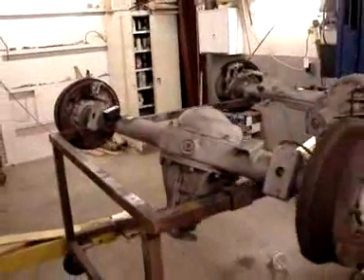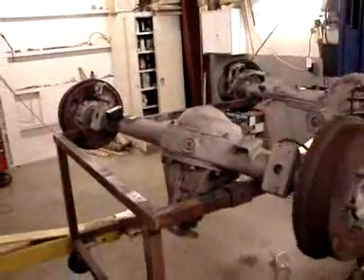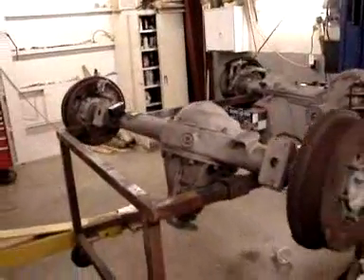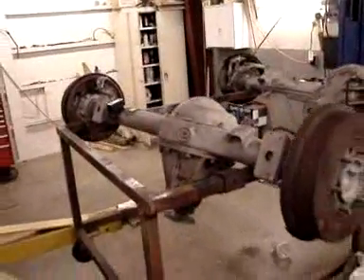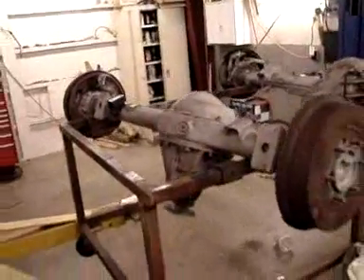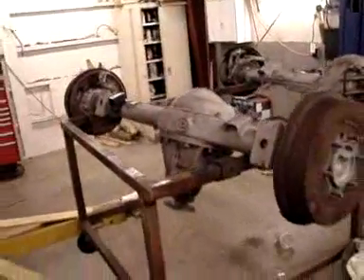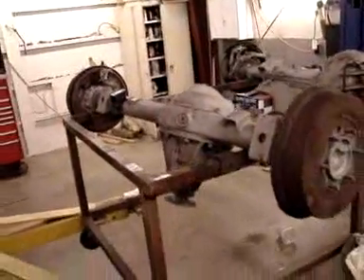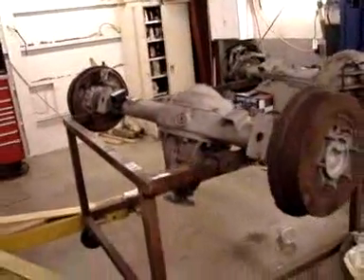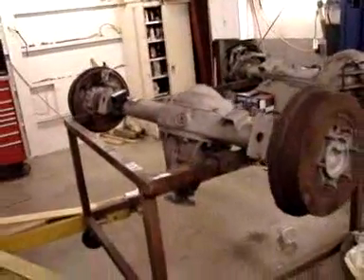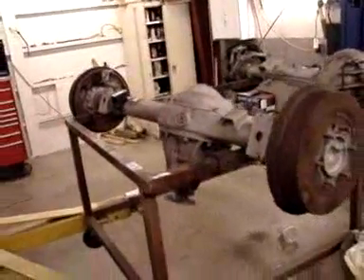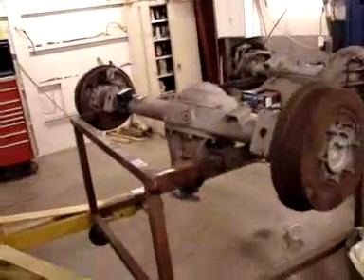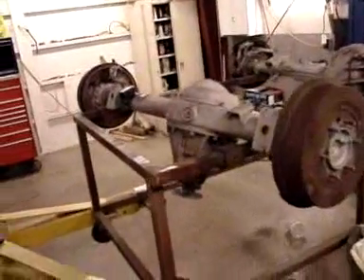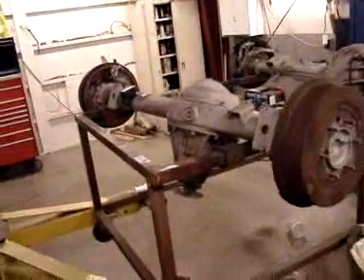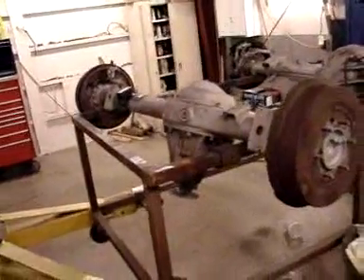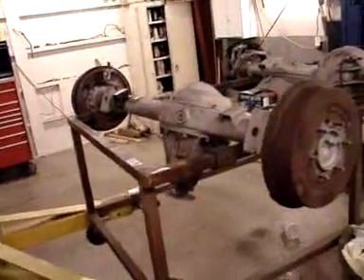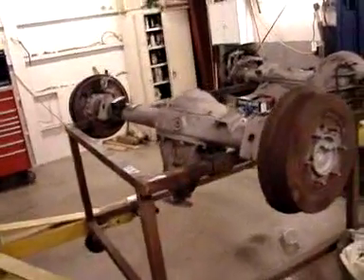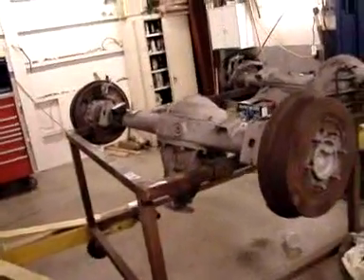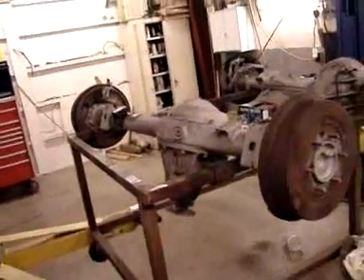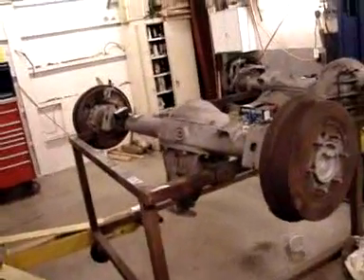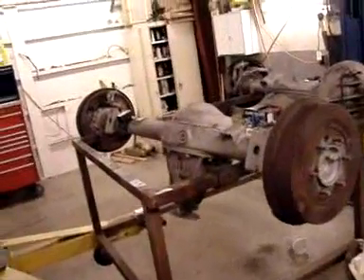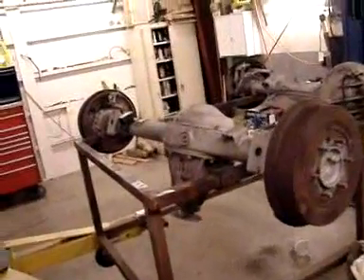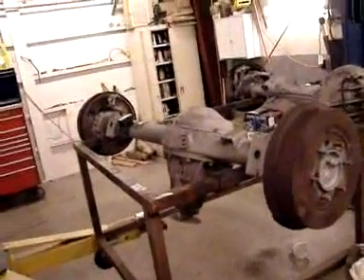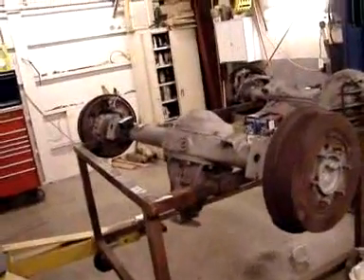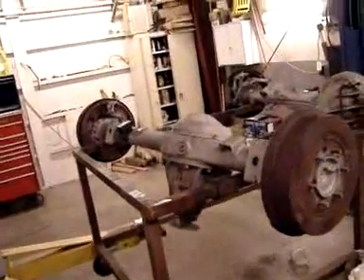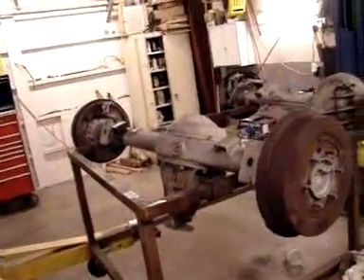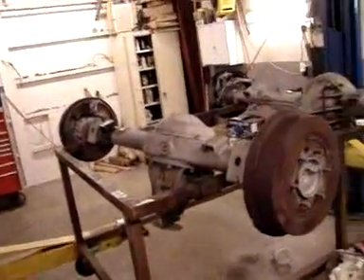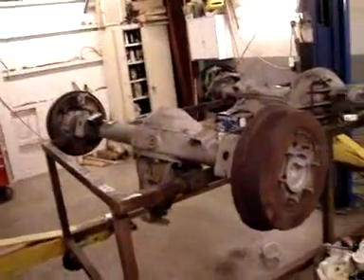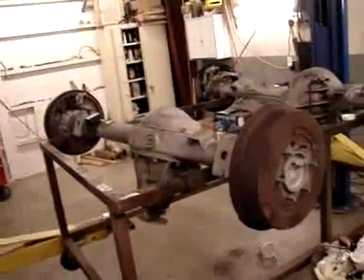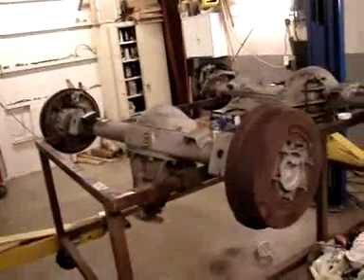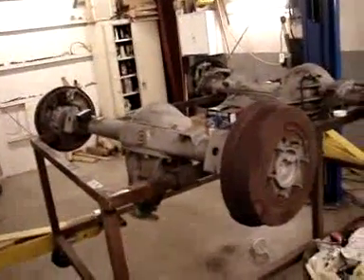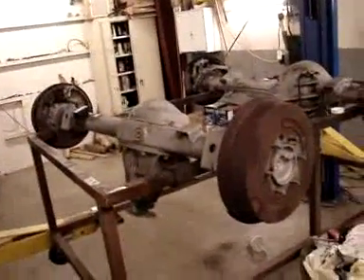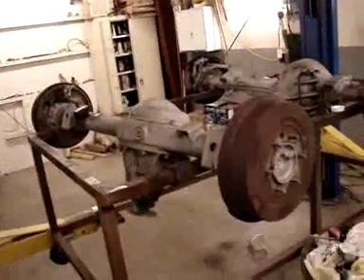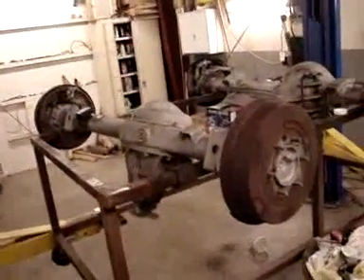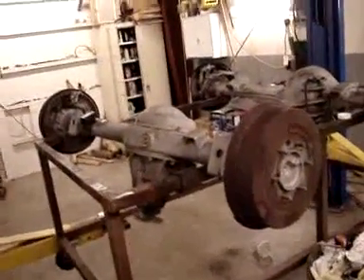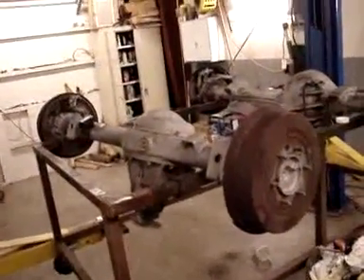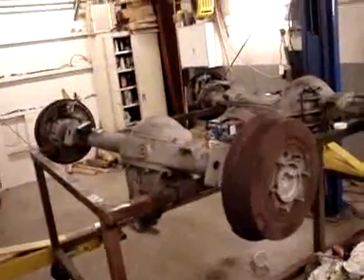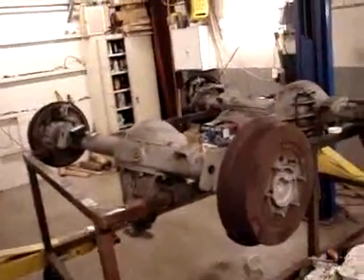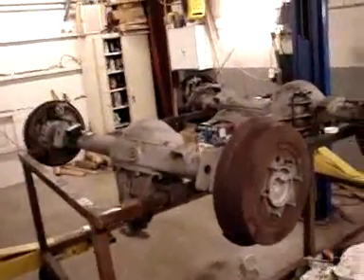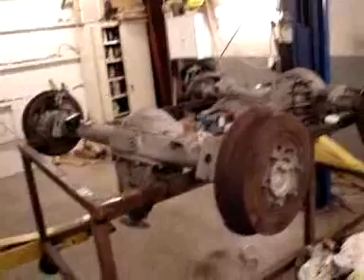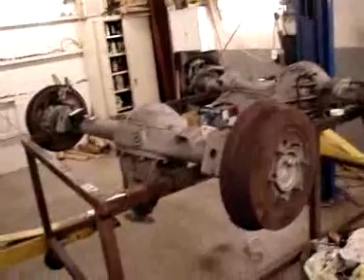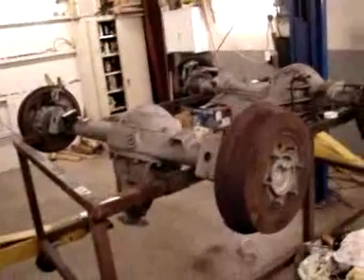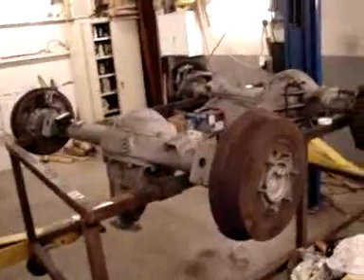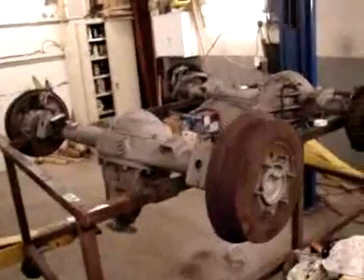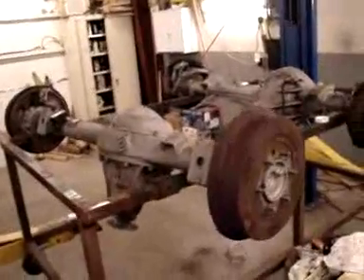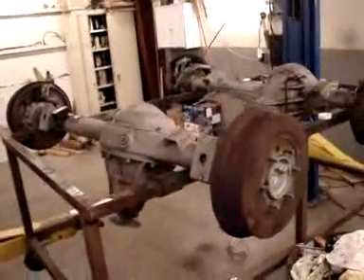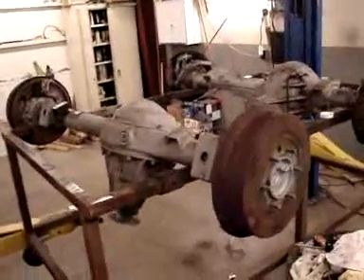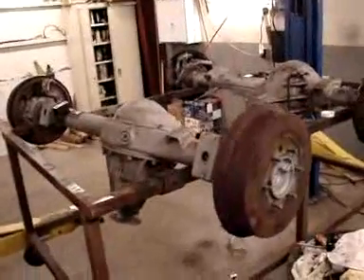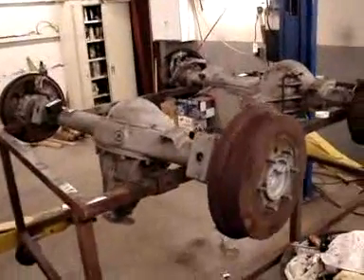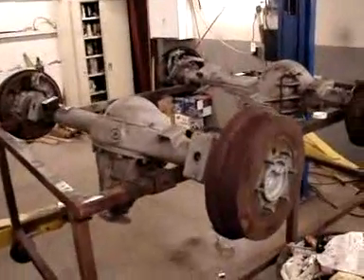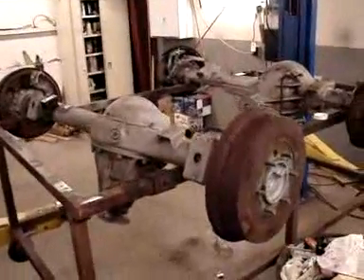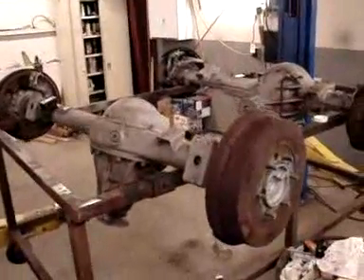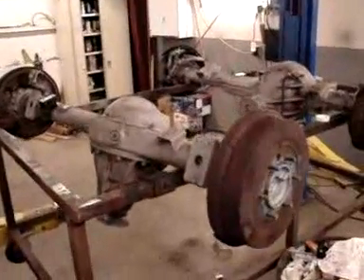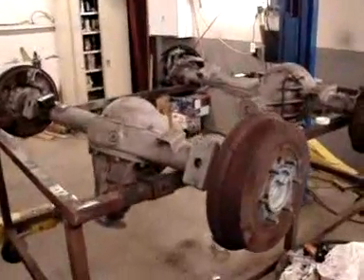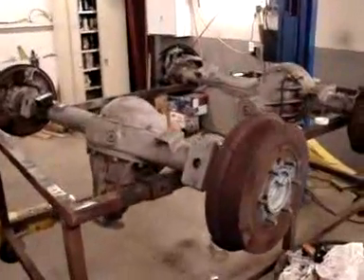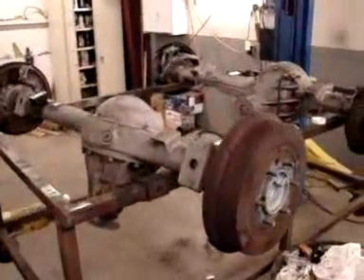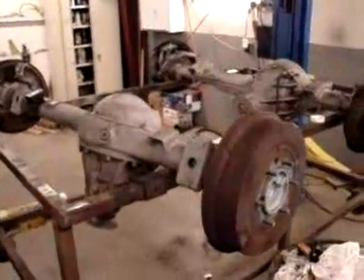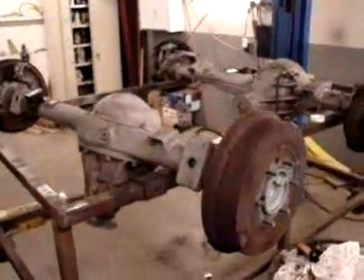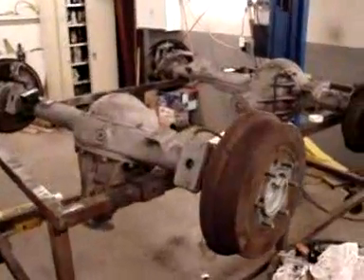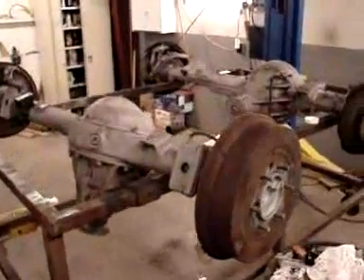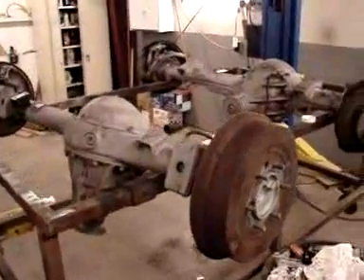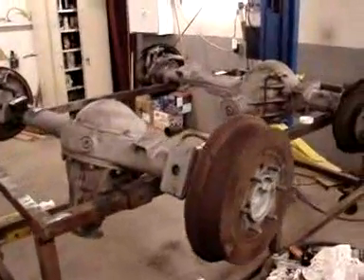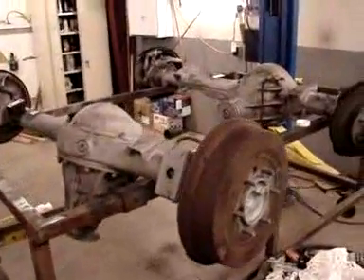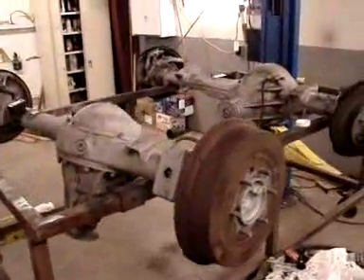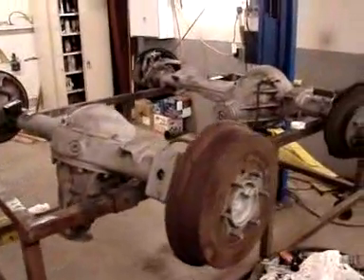We'll do some new brake lines in there and whatnot. Suffice to say, the axles are looking really good.